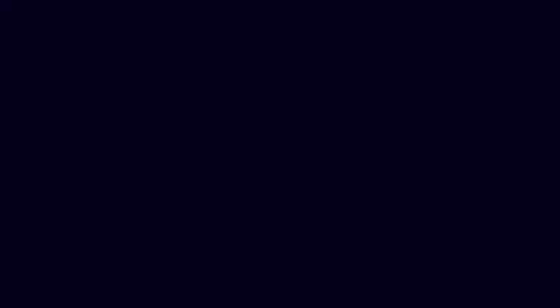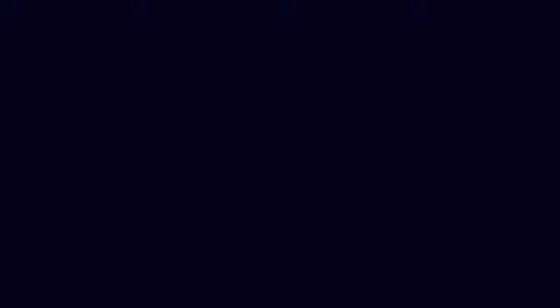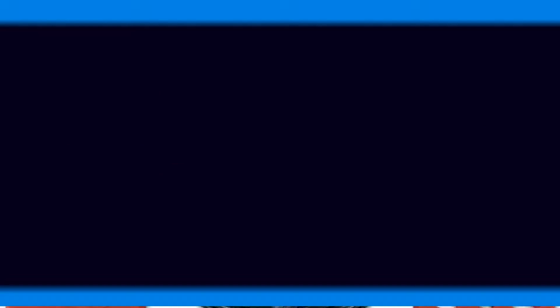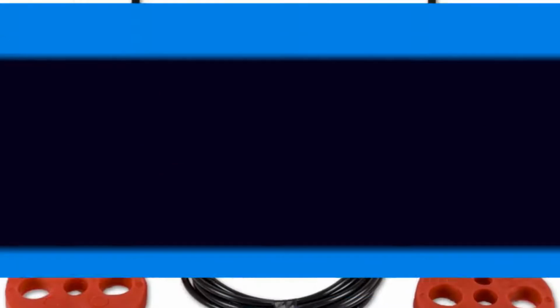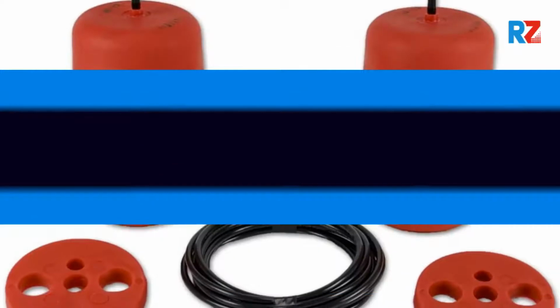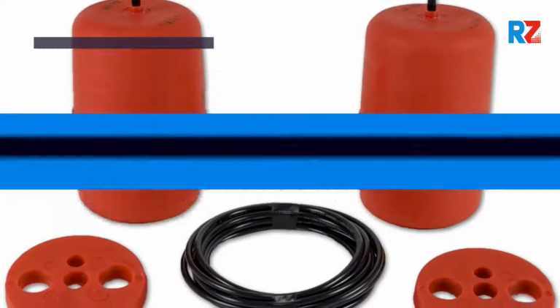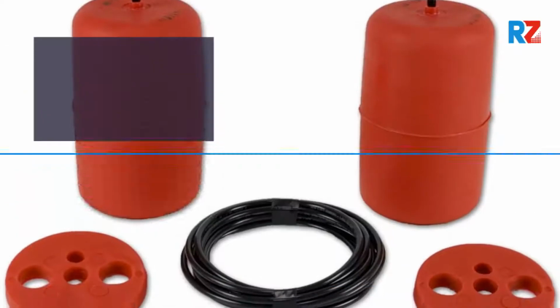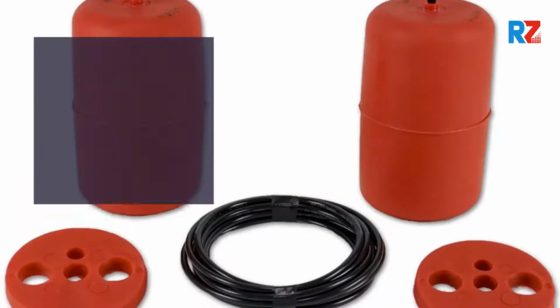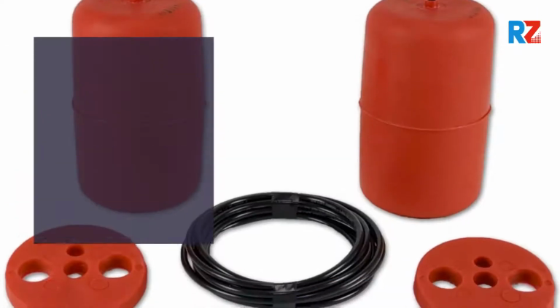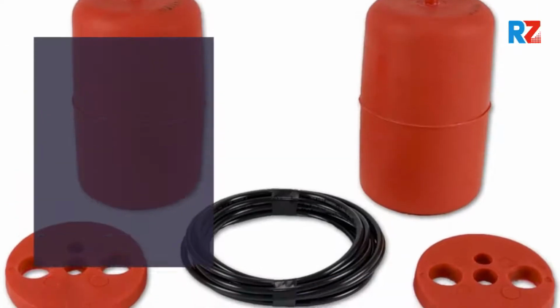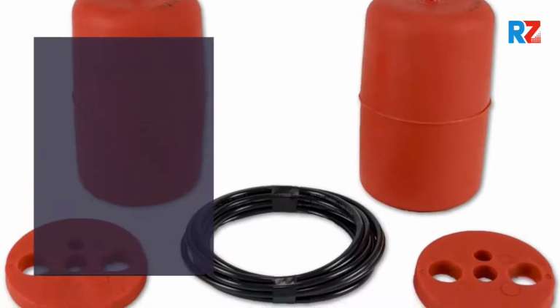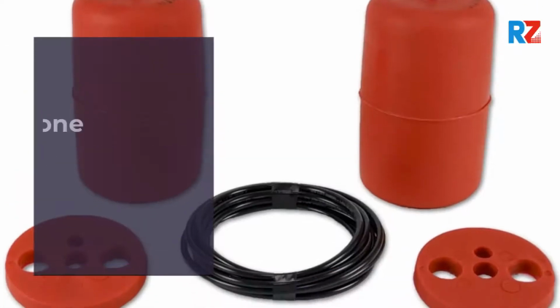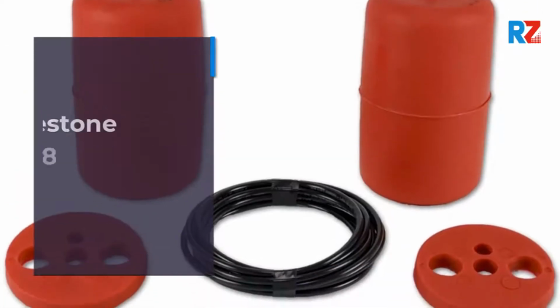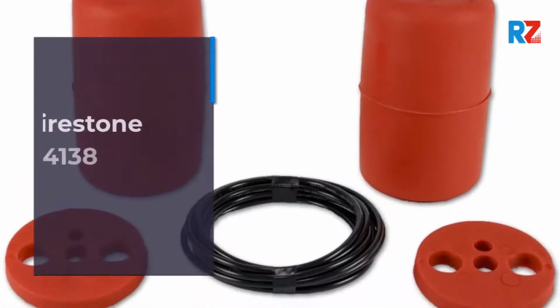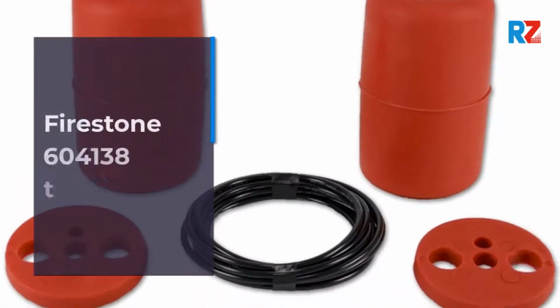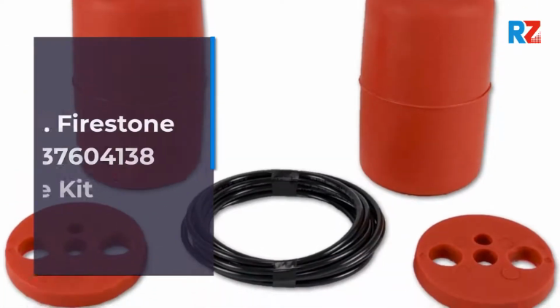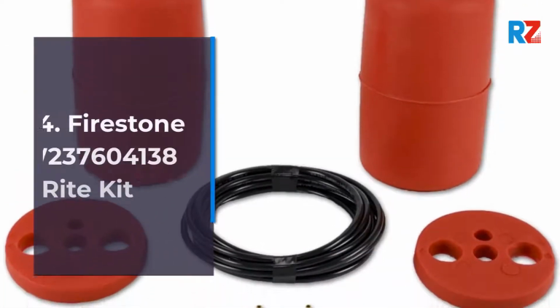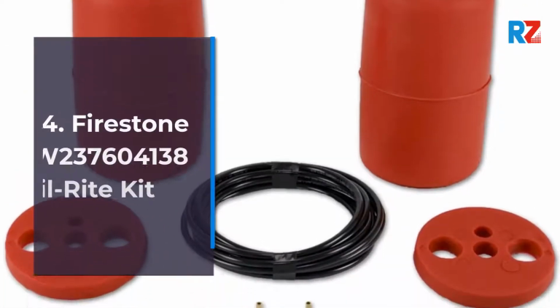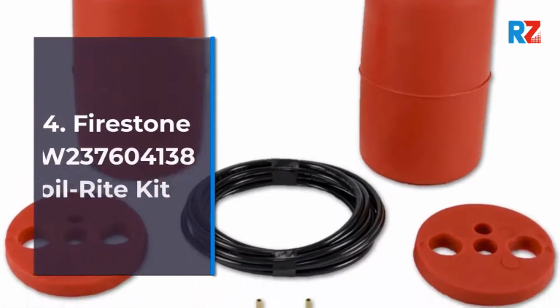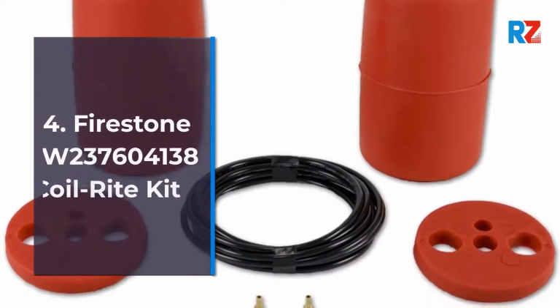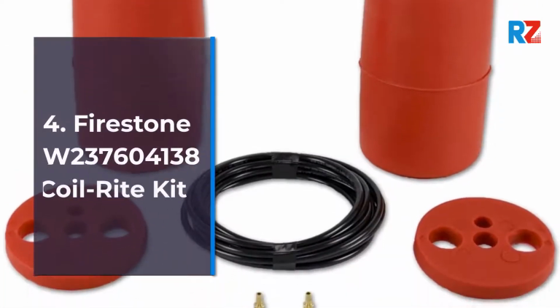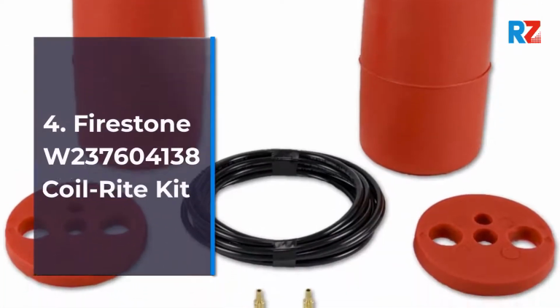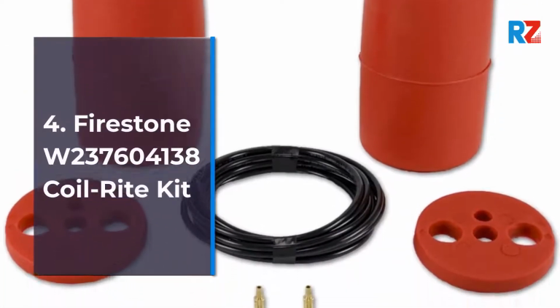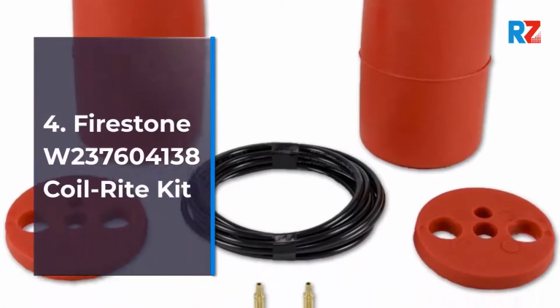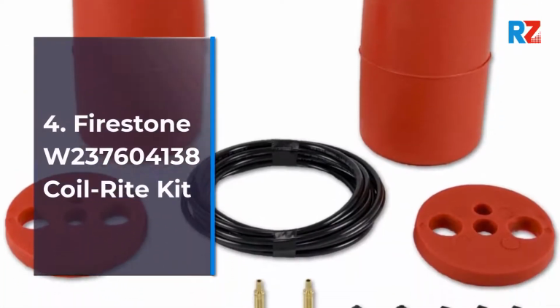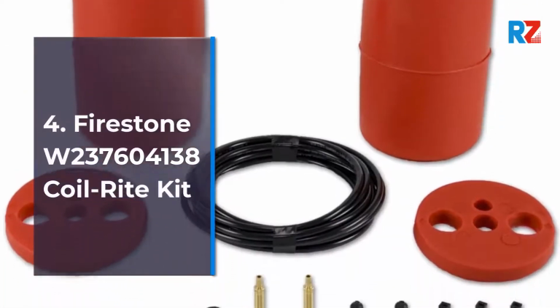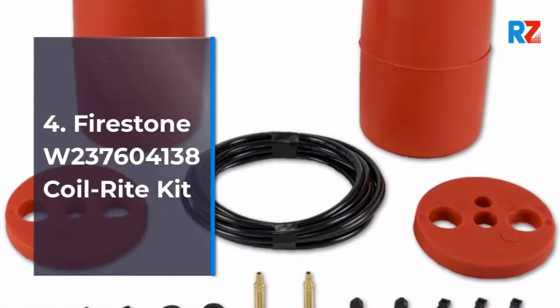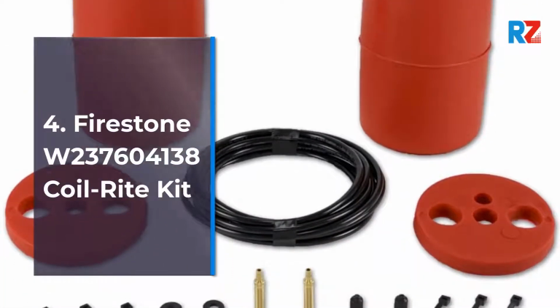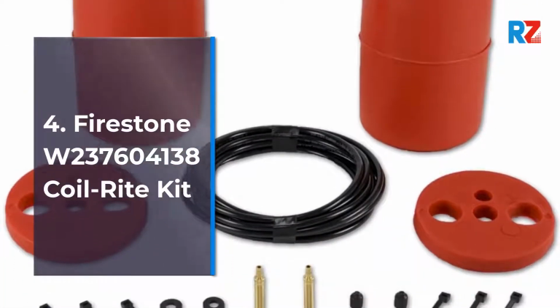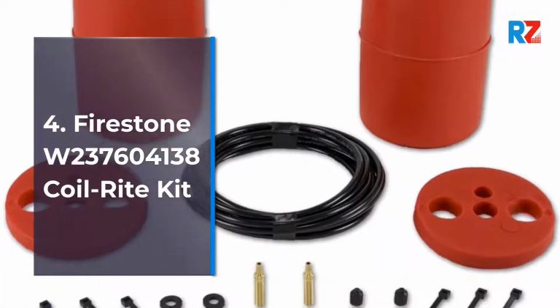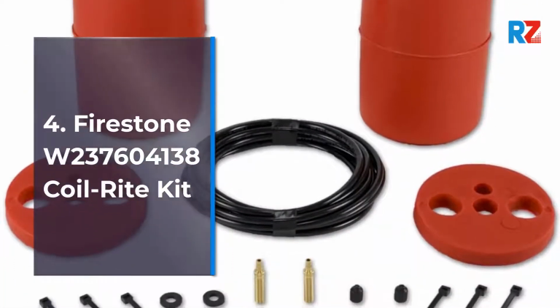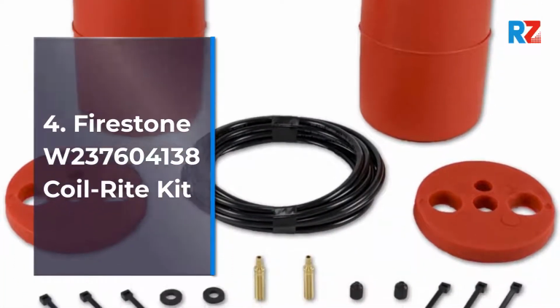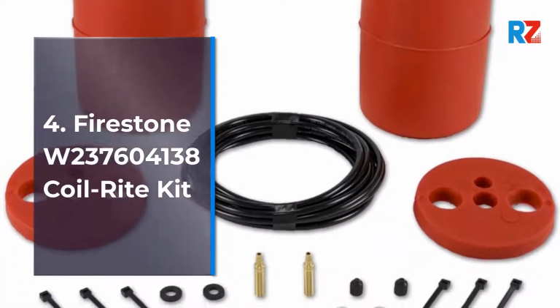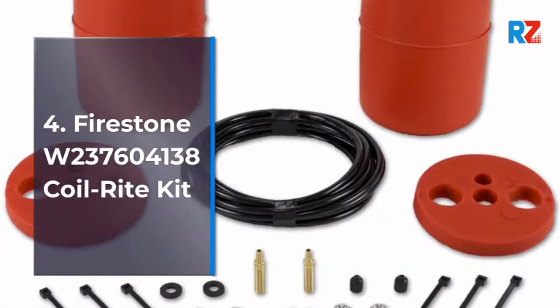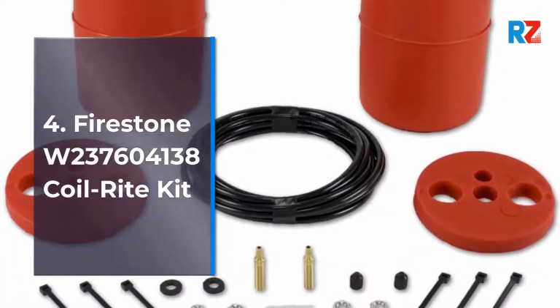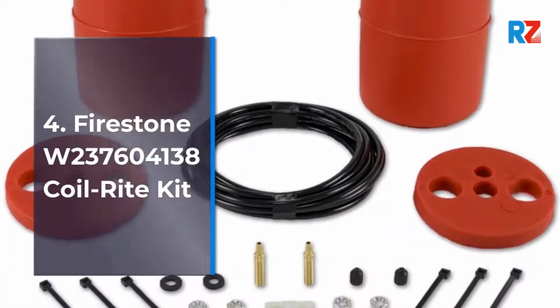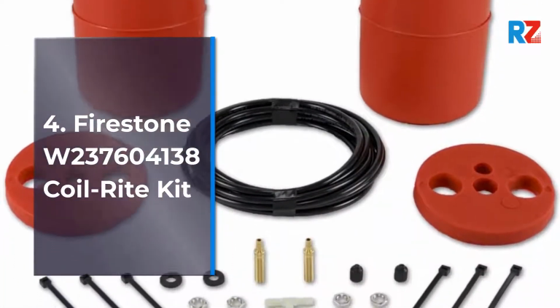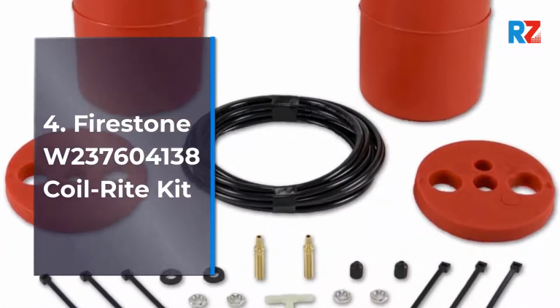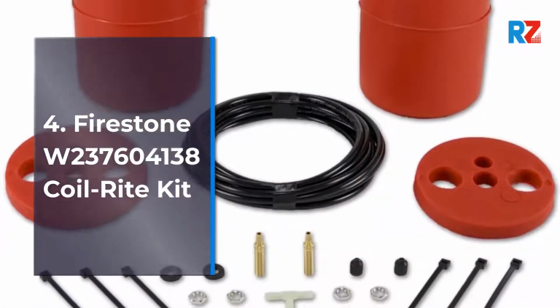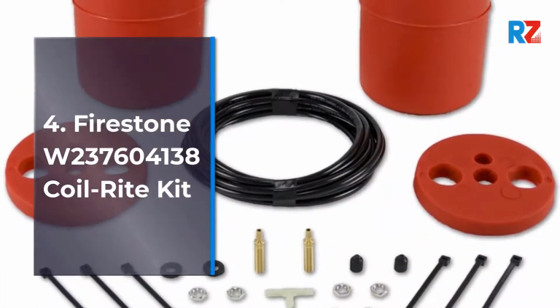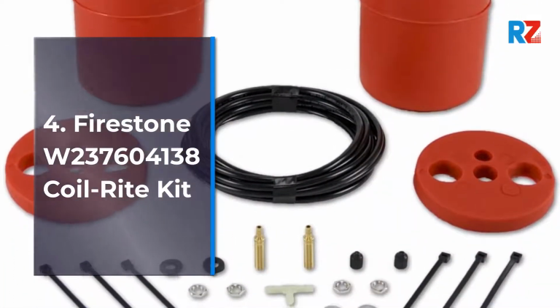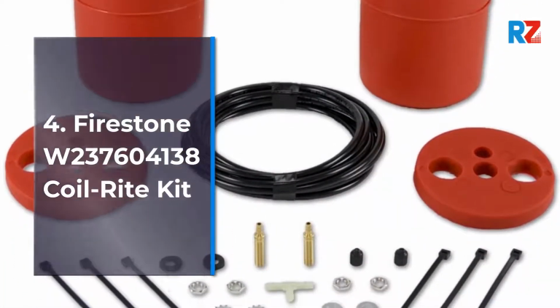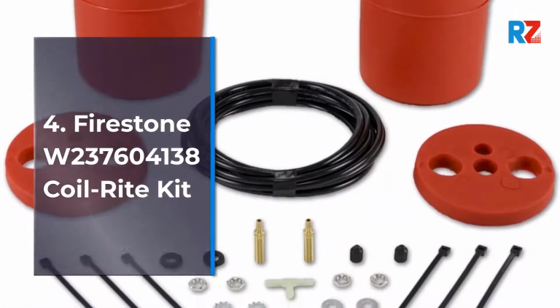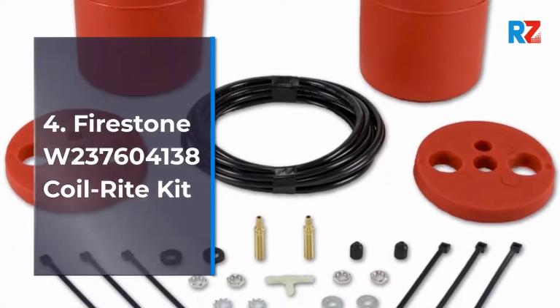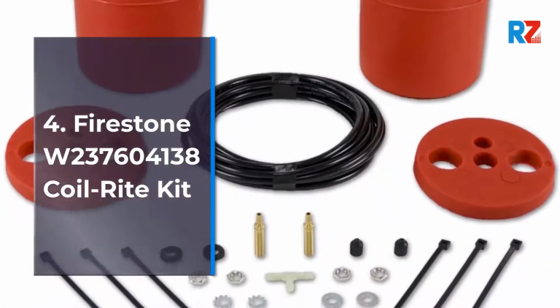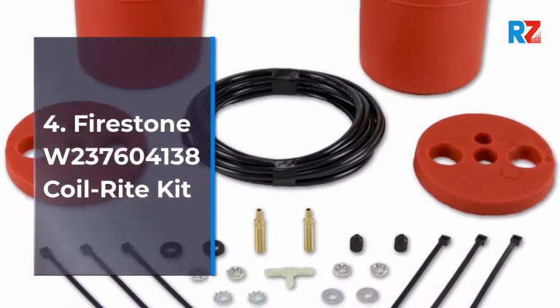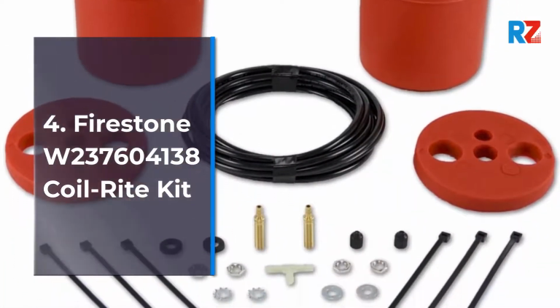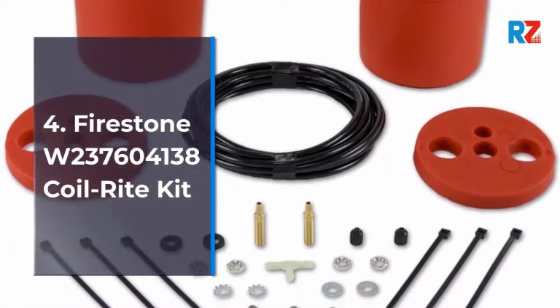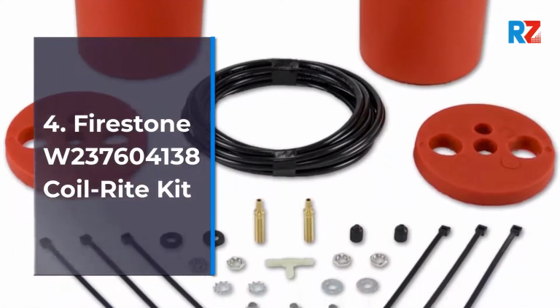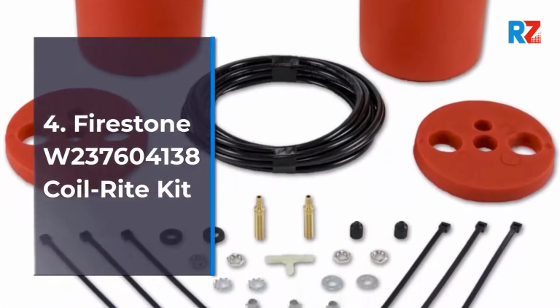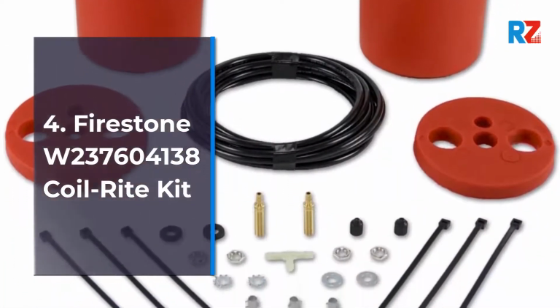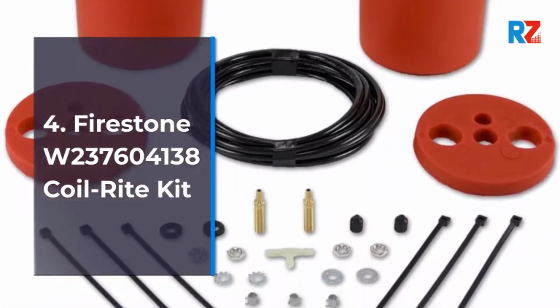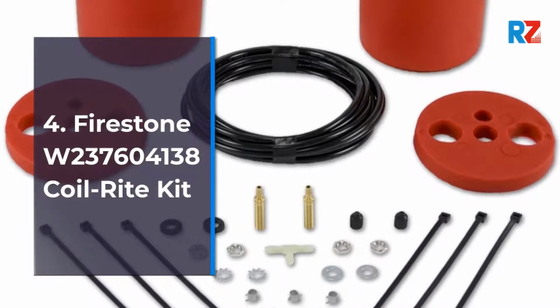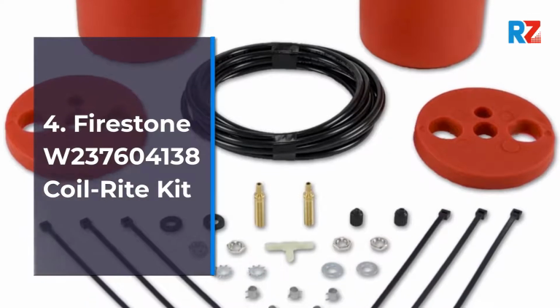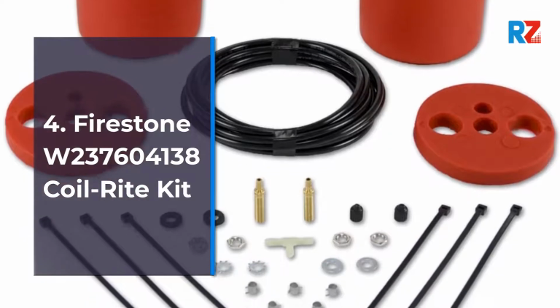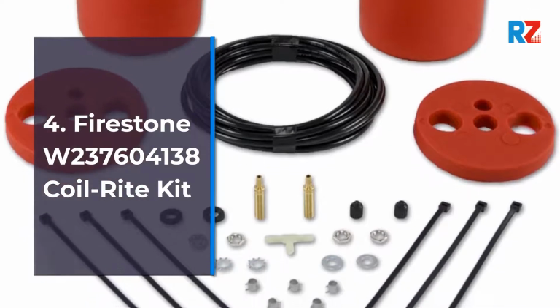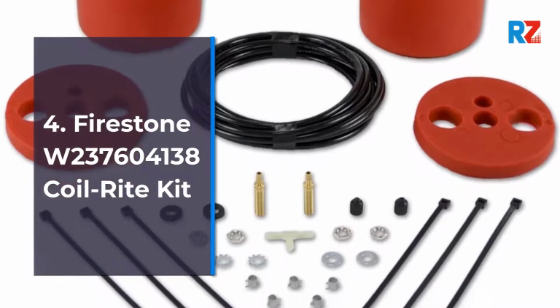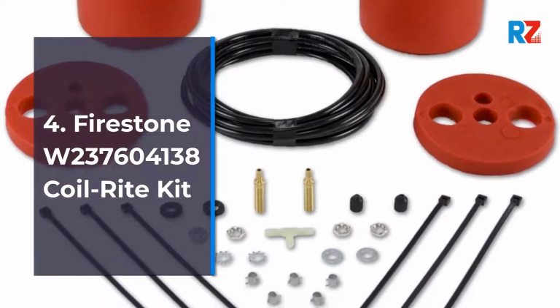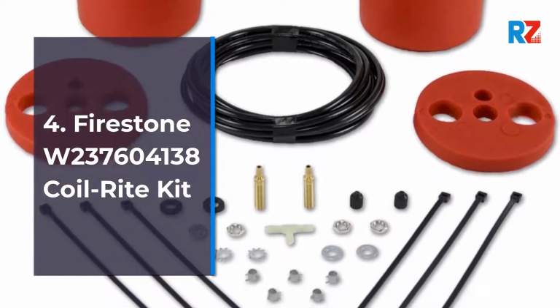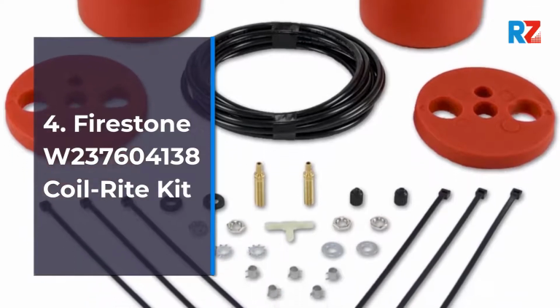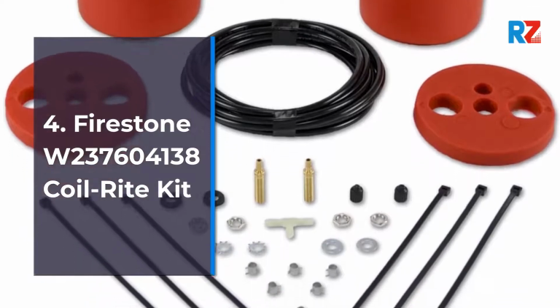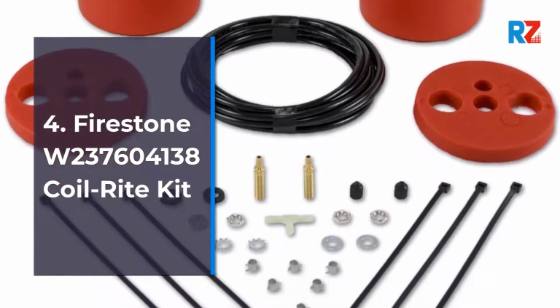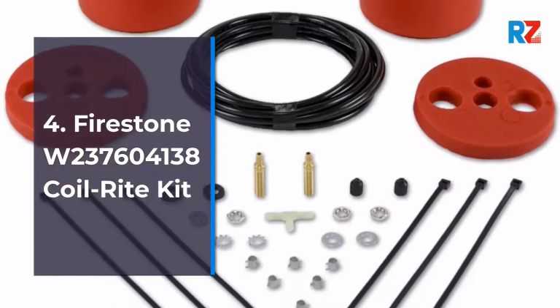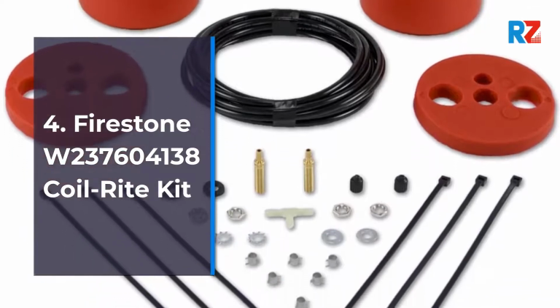4. Fire Stump W237604-138 Coil-Rite Kit.